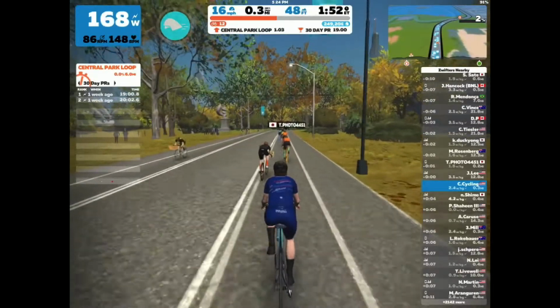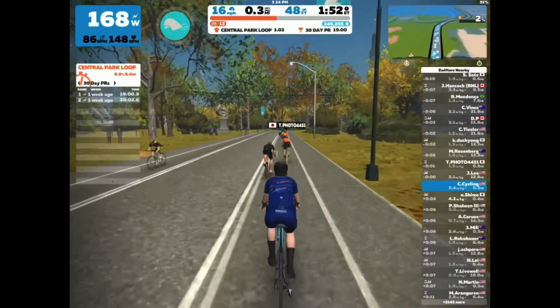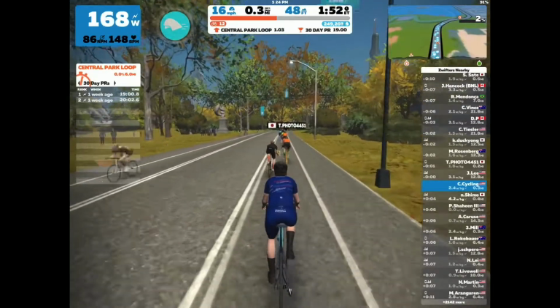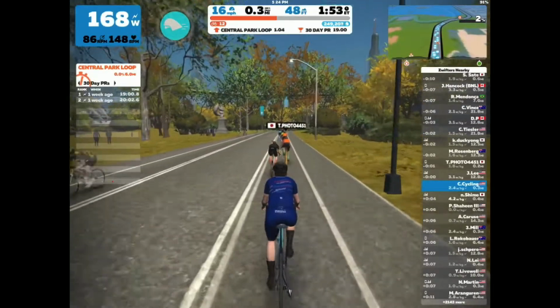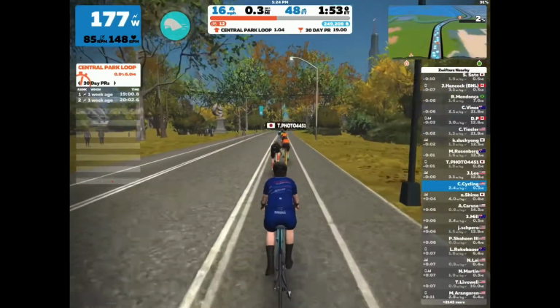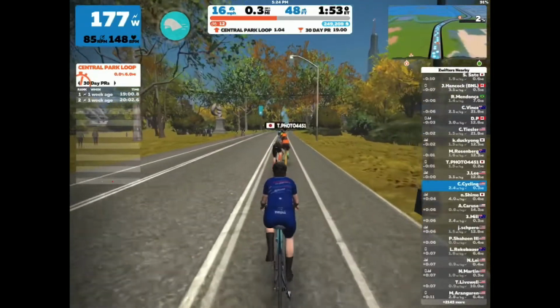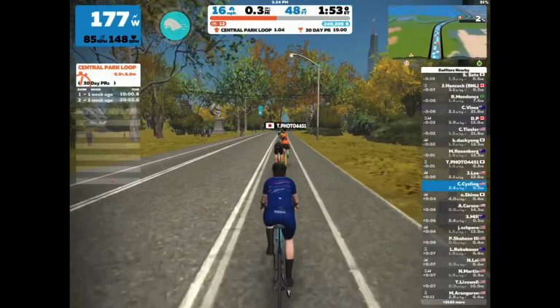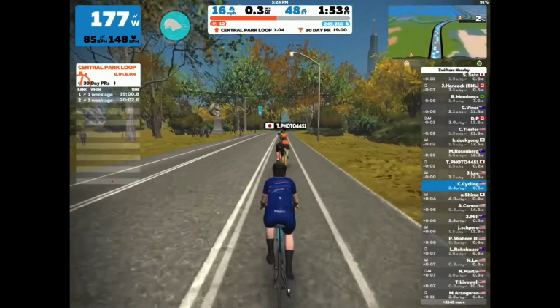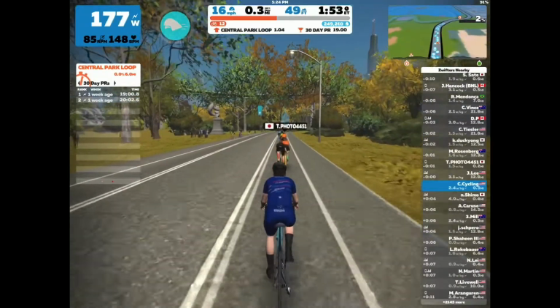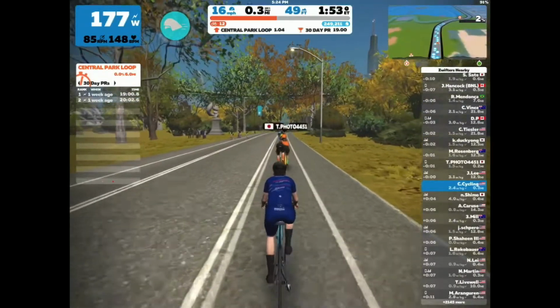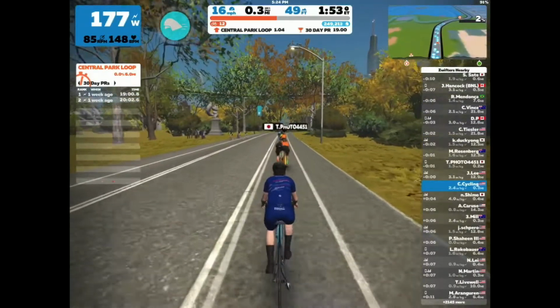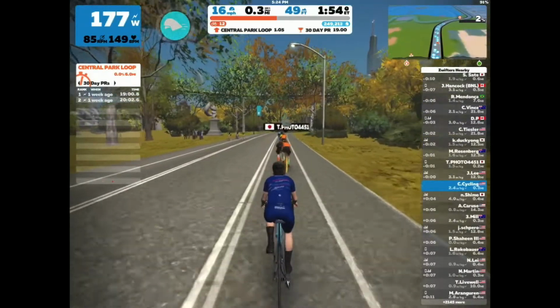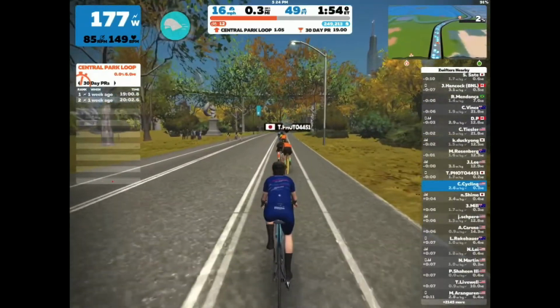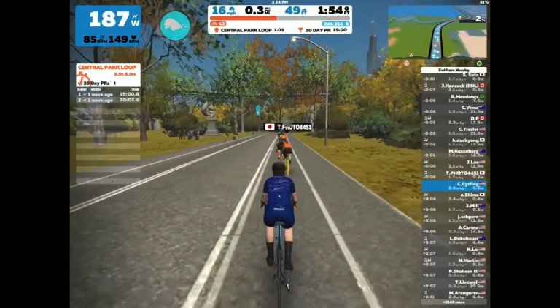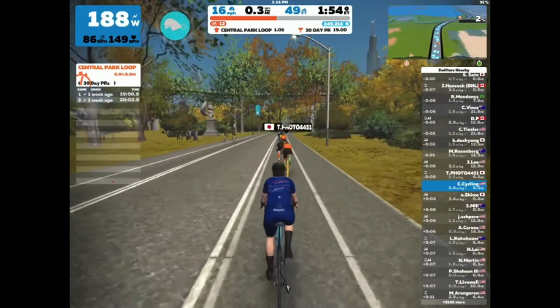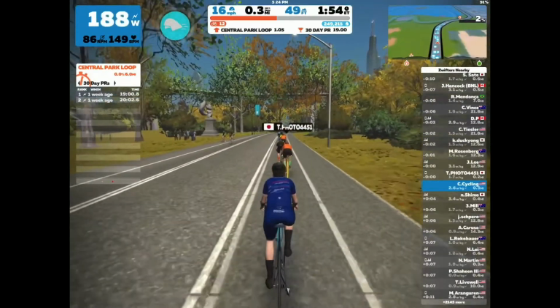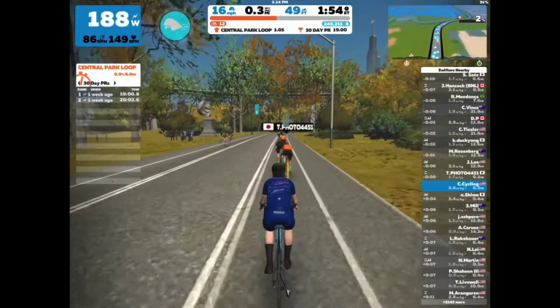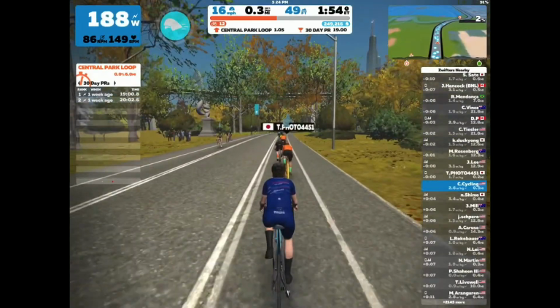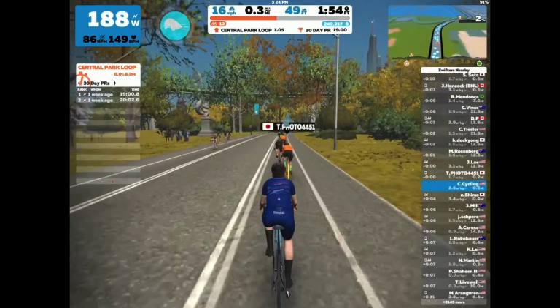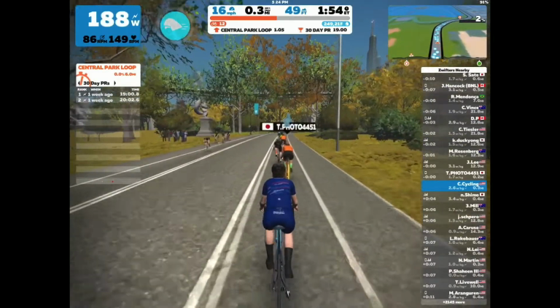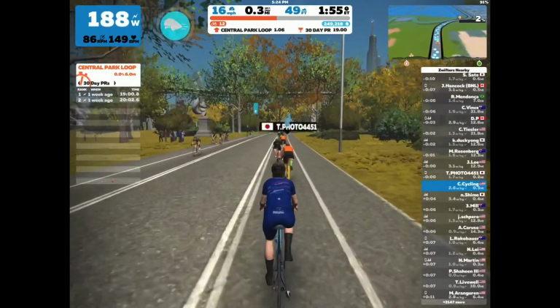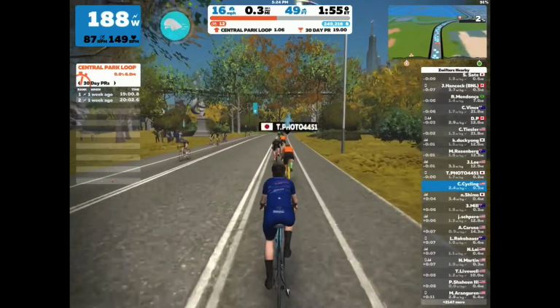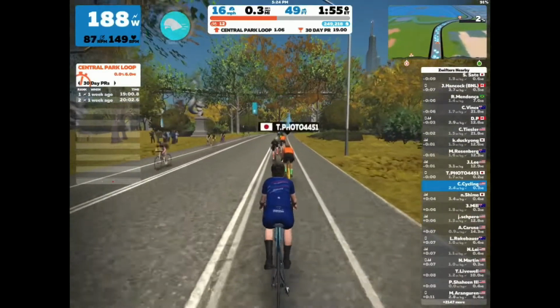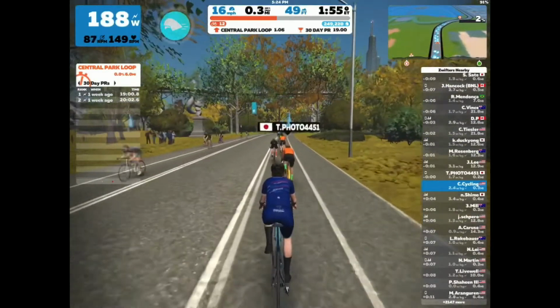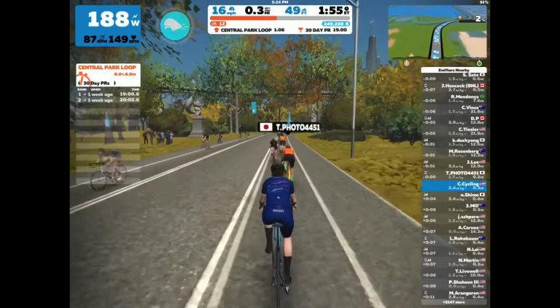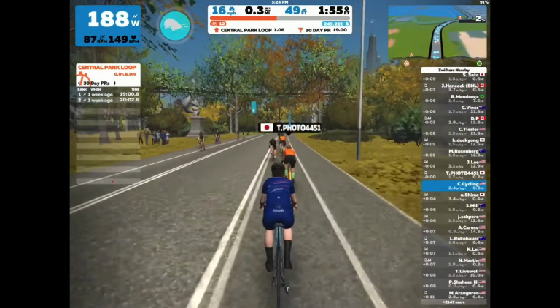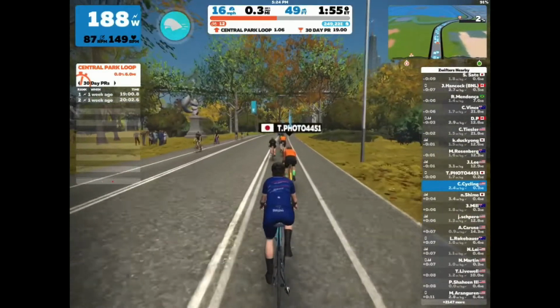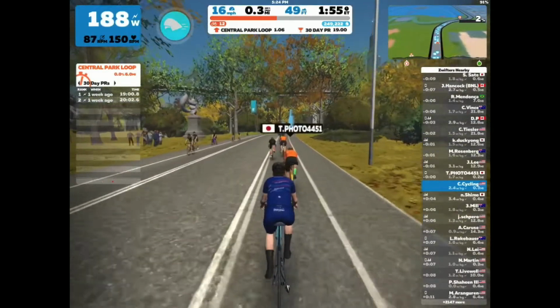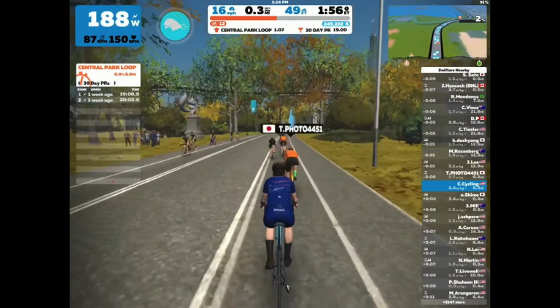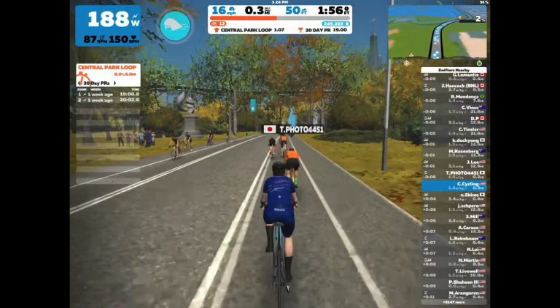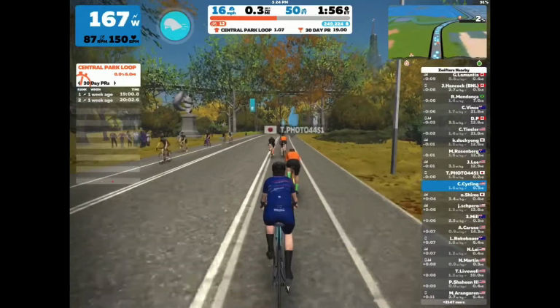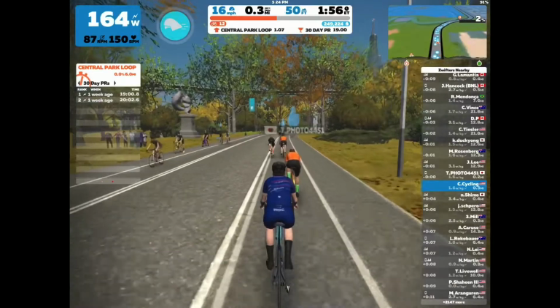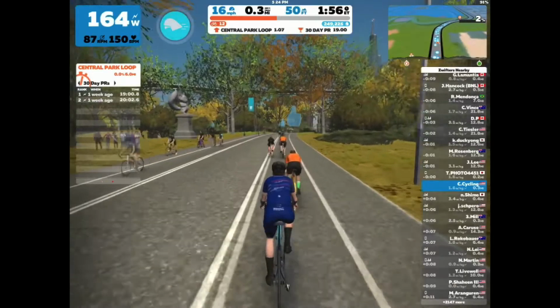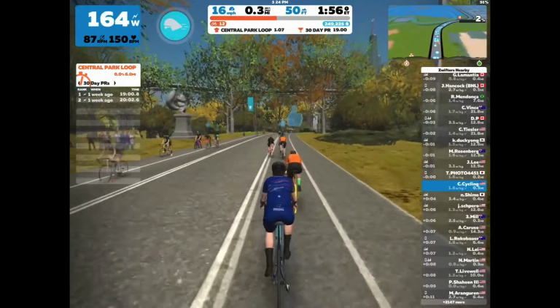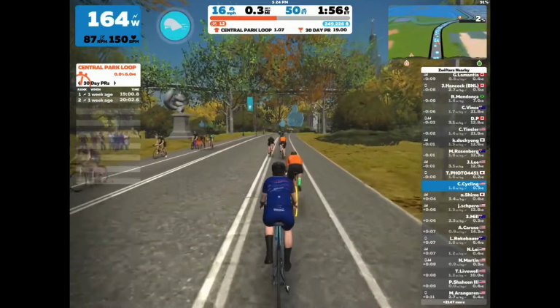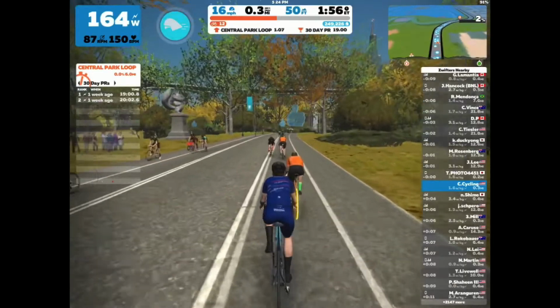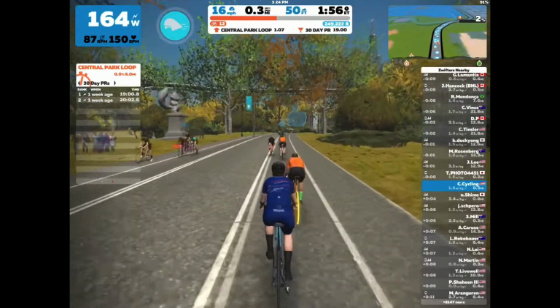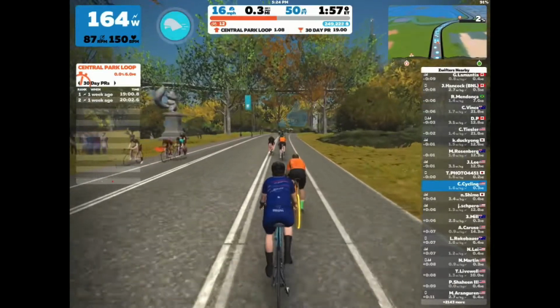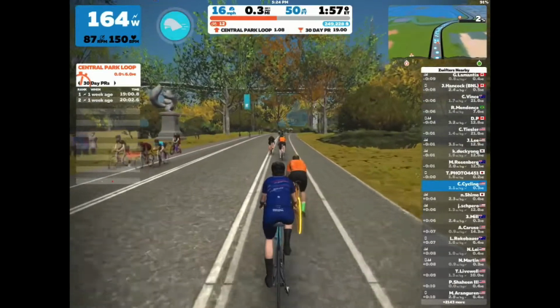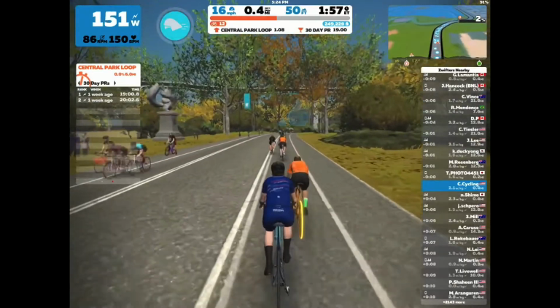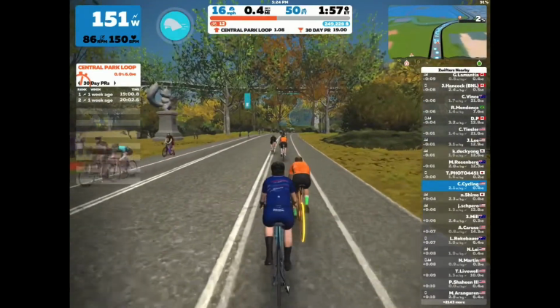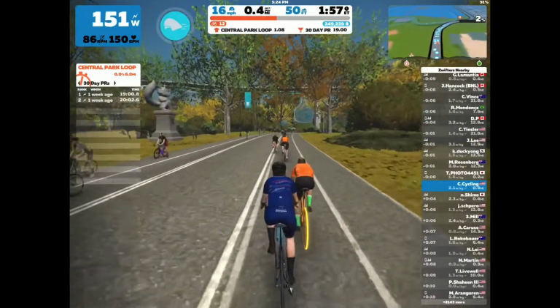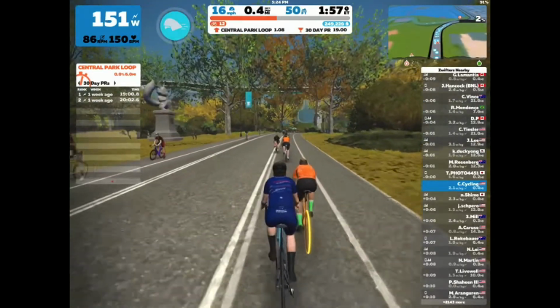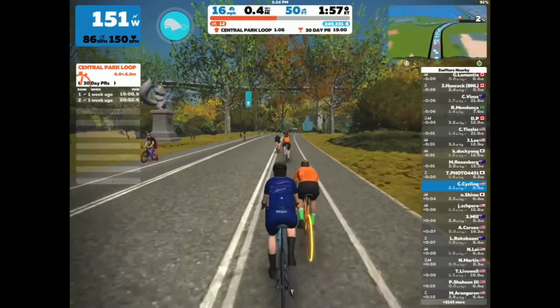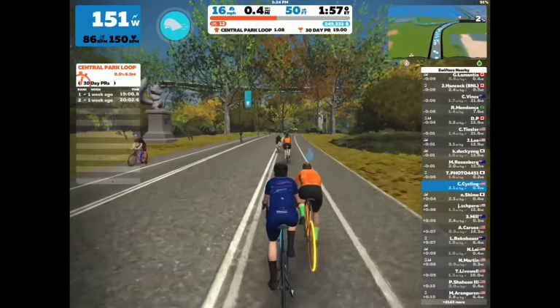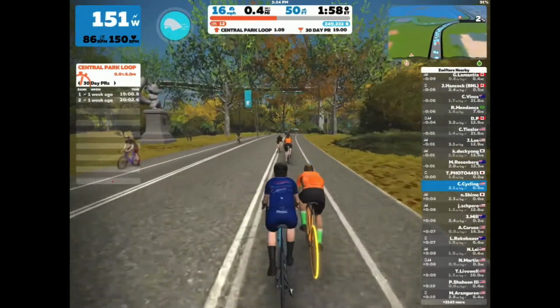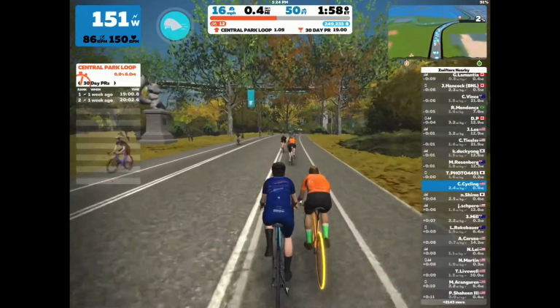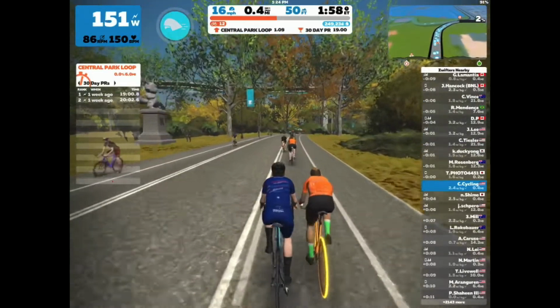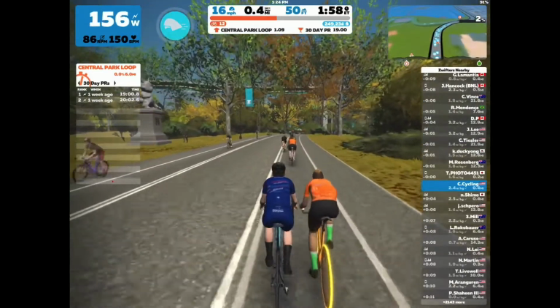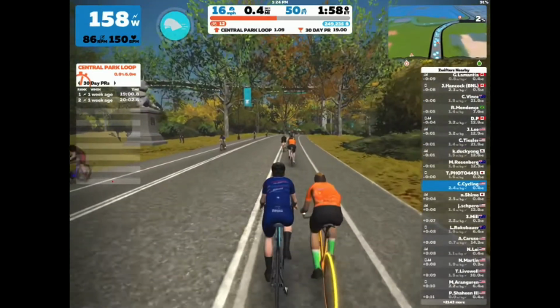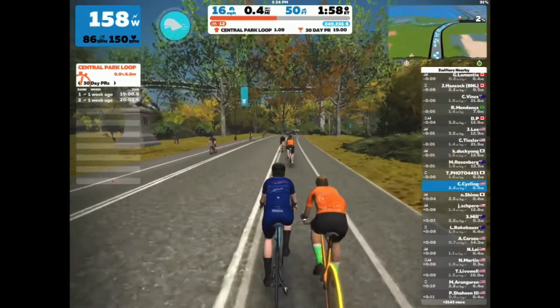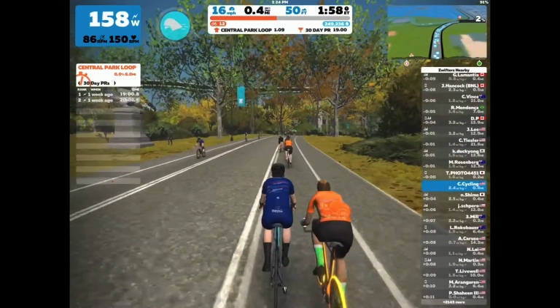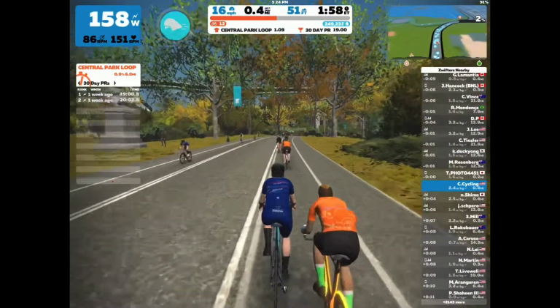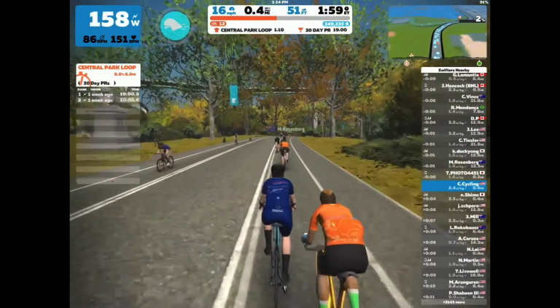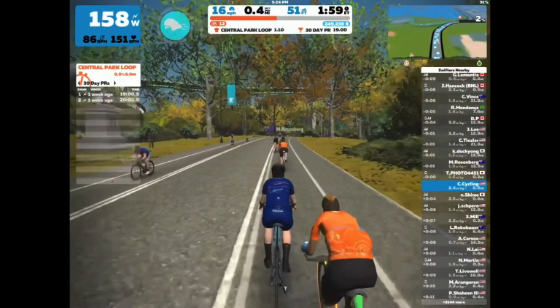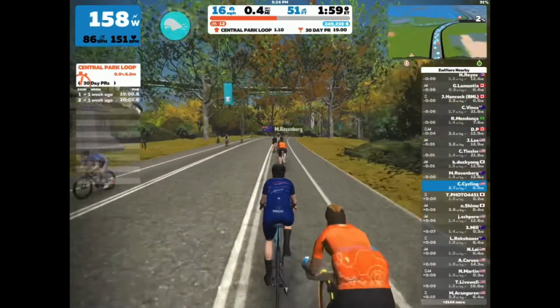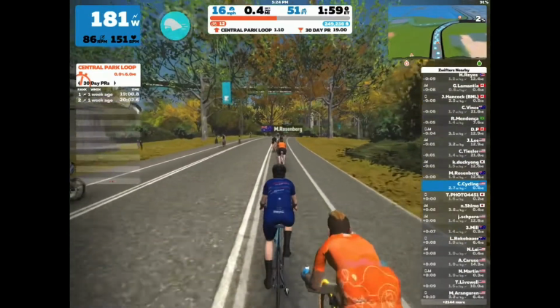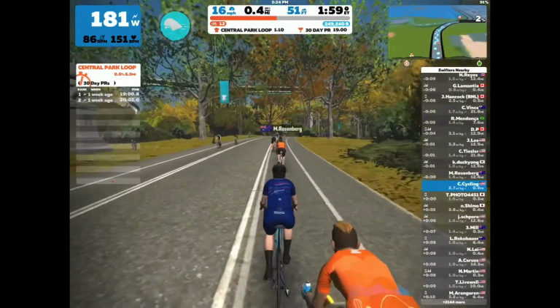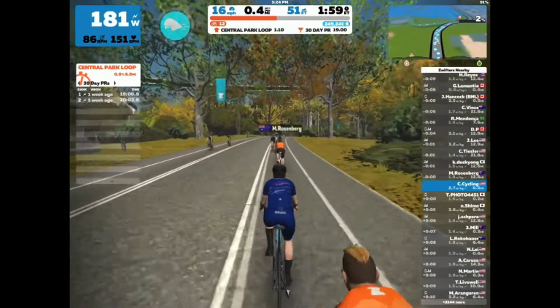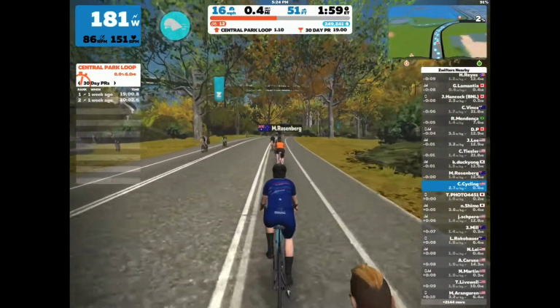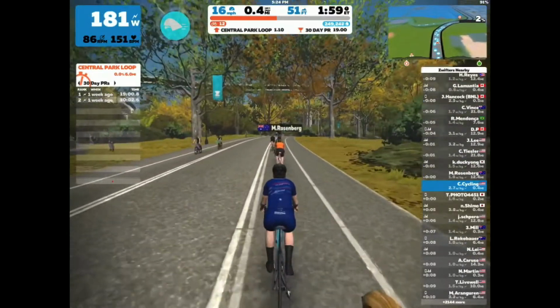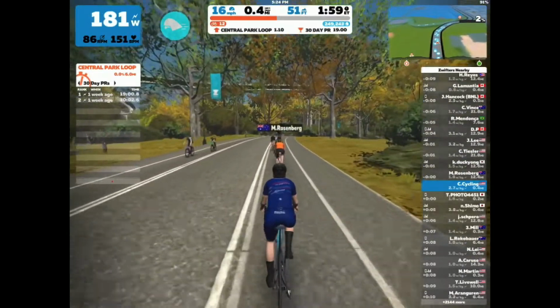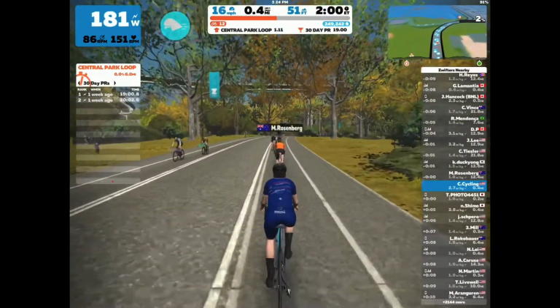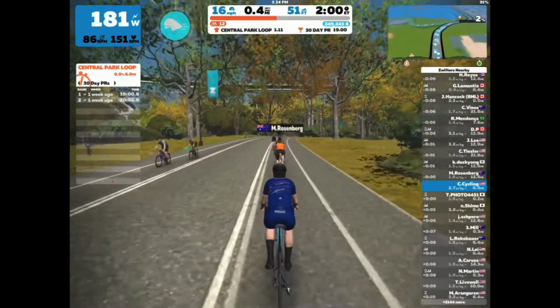On the screen in the top left you can see some cool stats displayed while you're riding. The first is watts — right now I'm putting out about 150 to 180 watts.